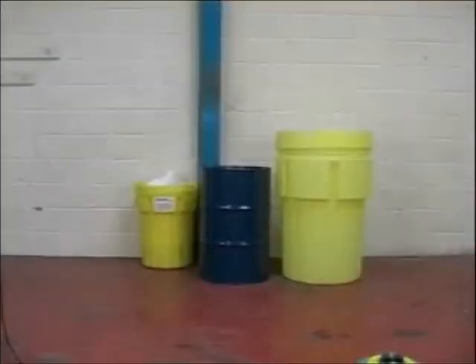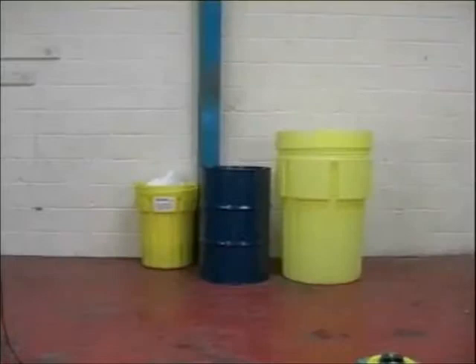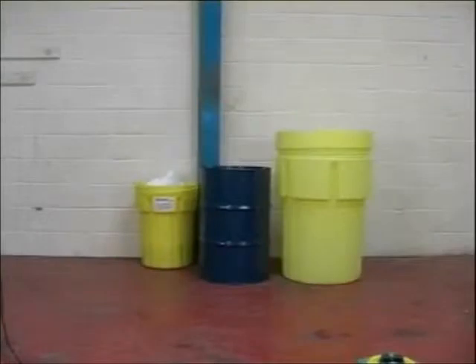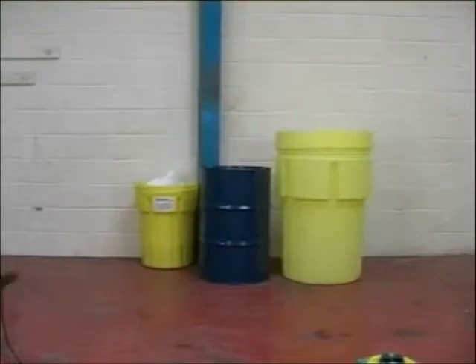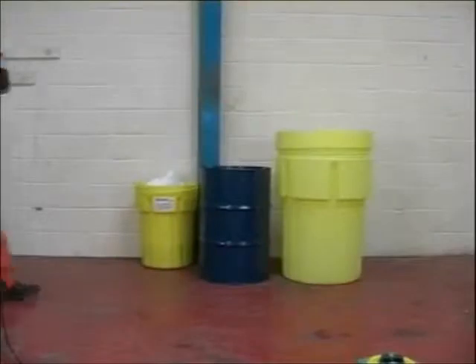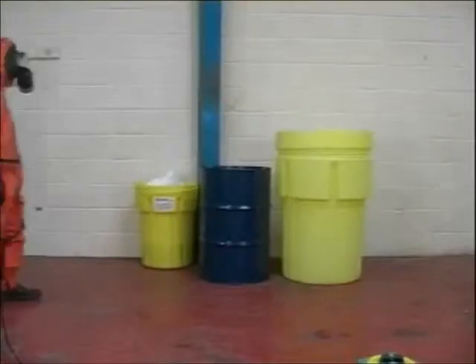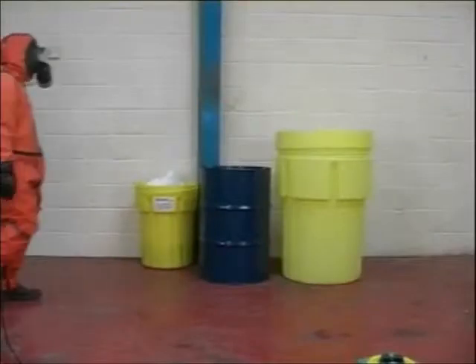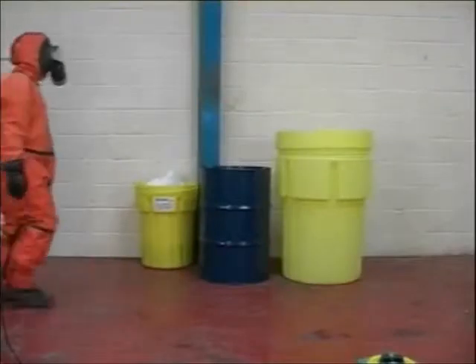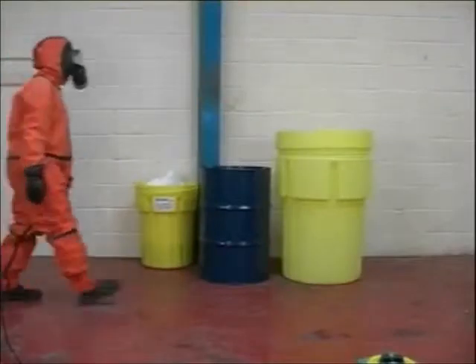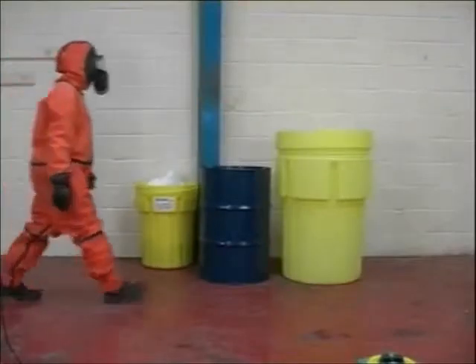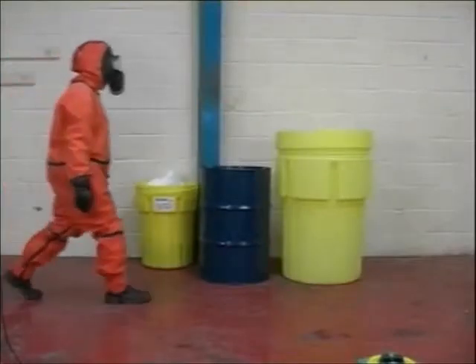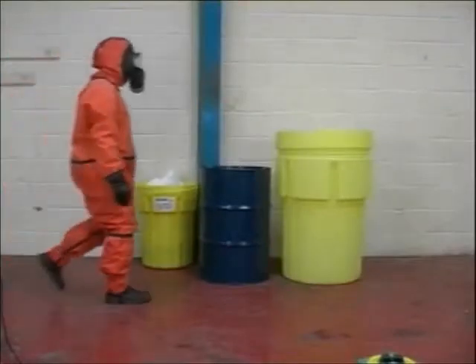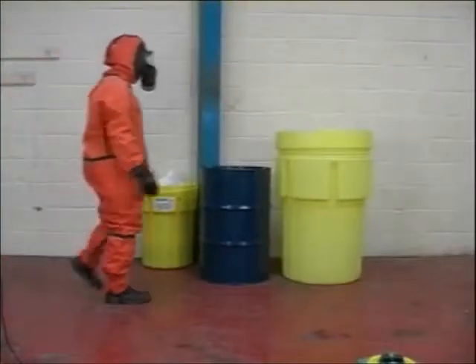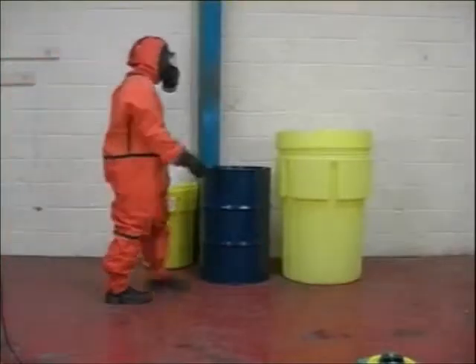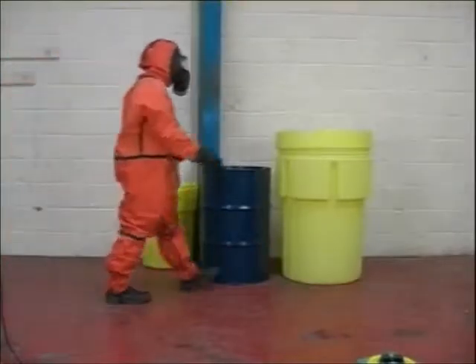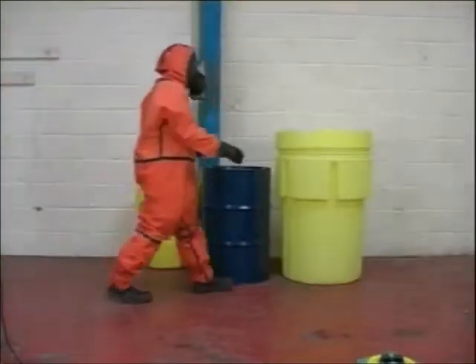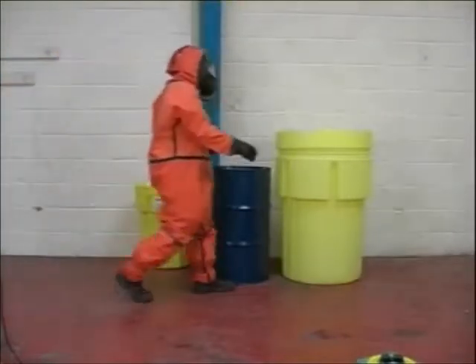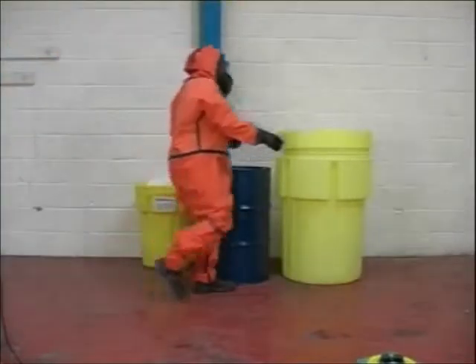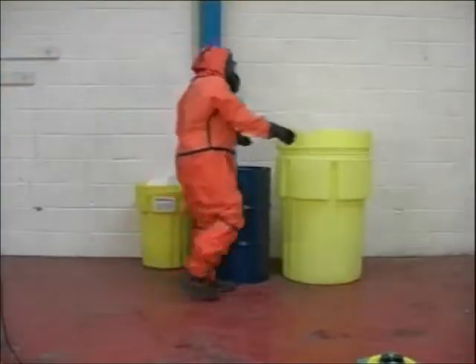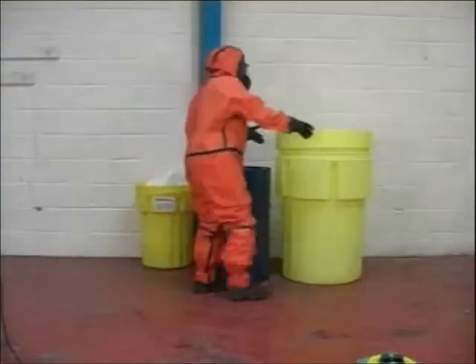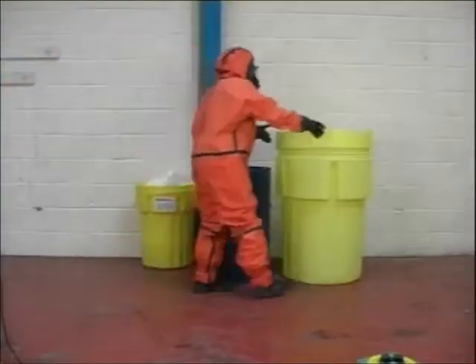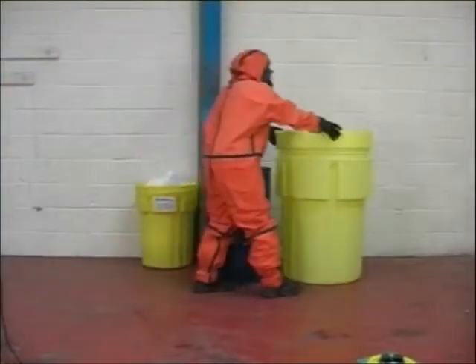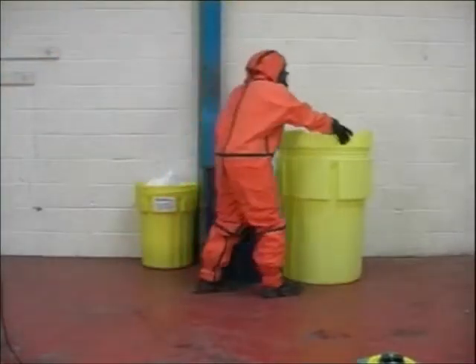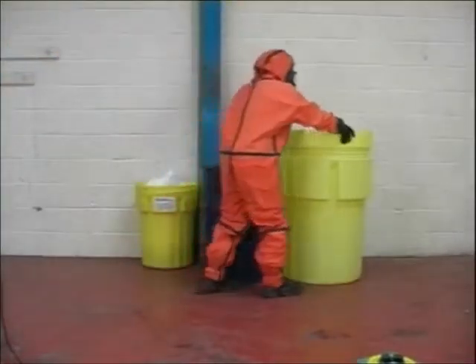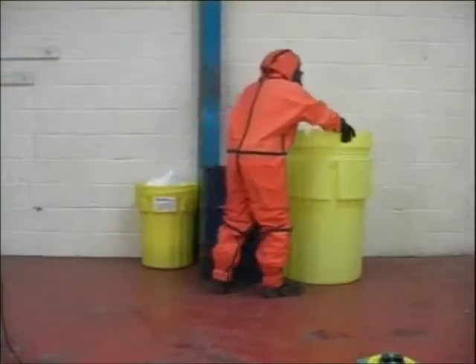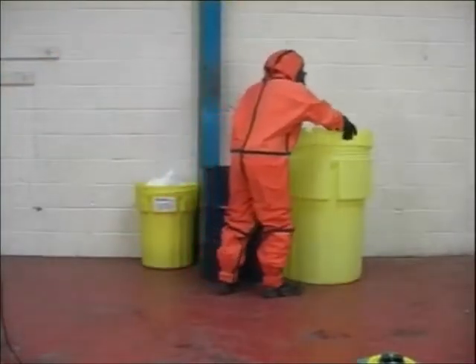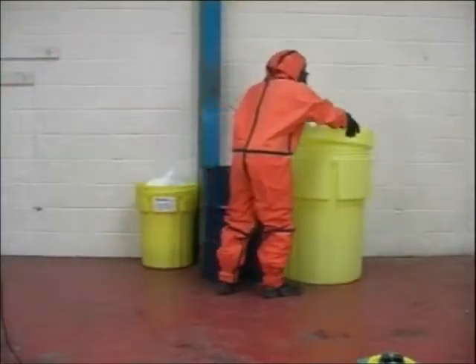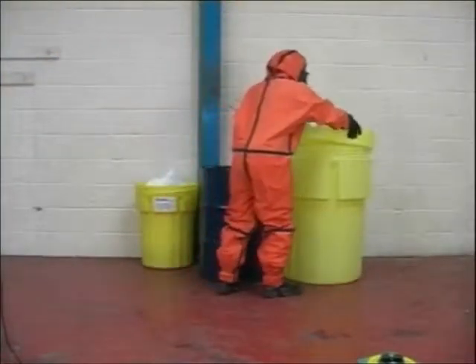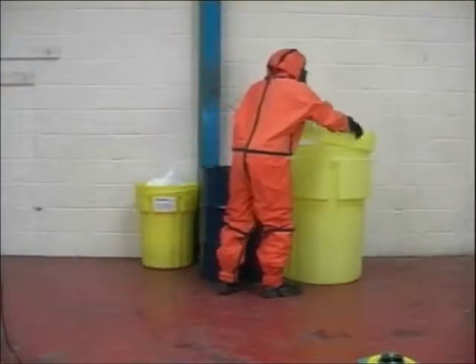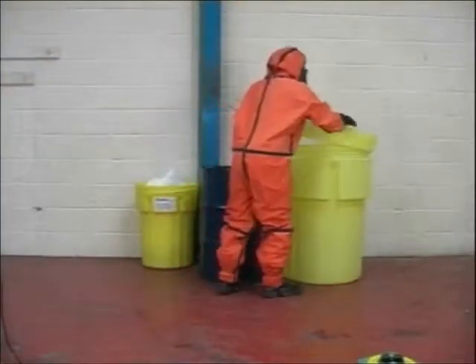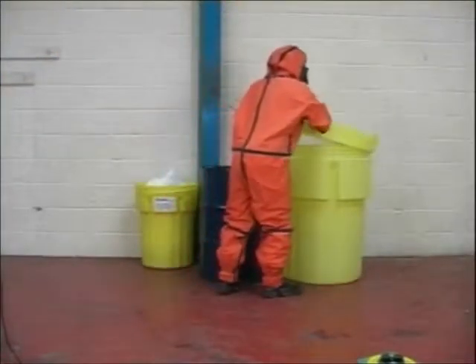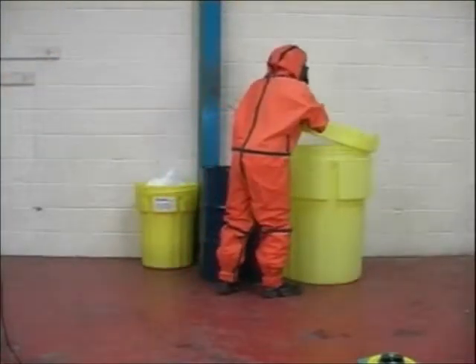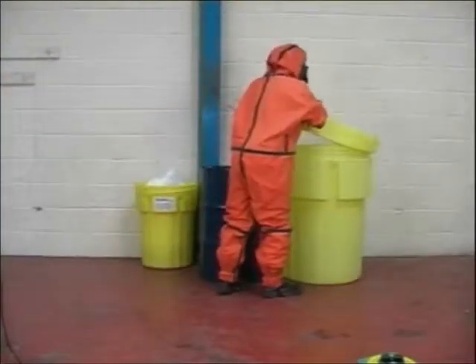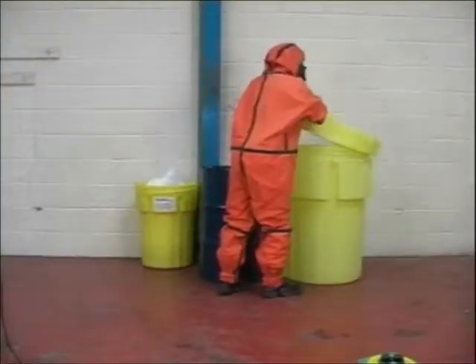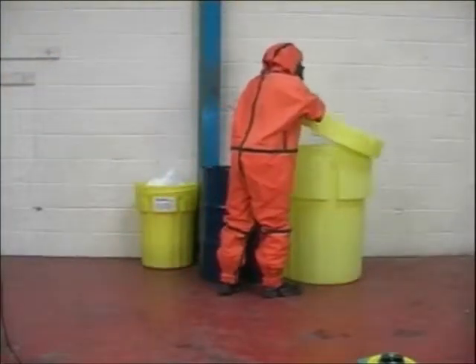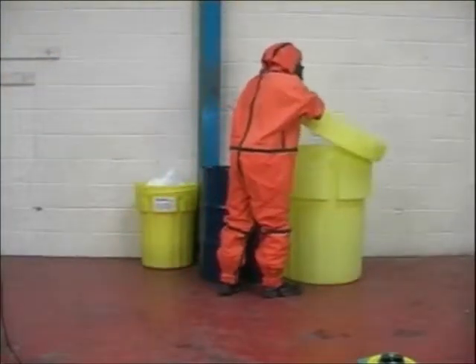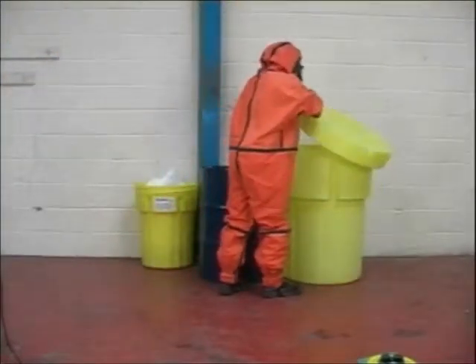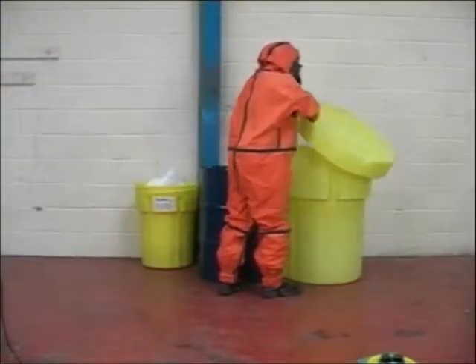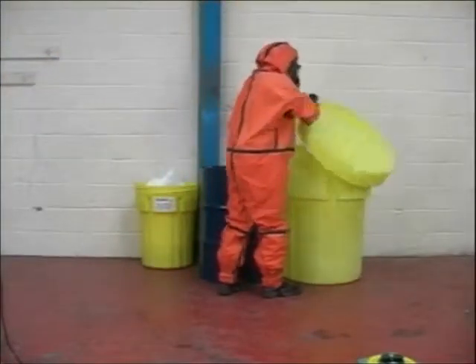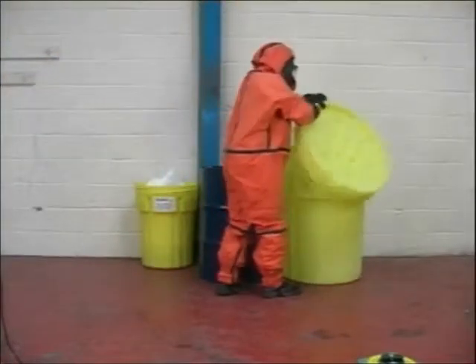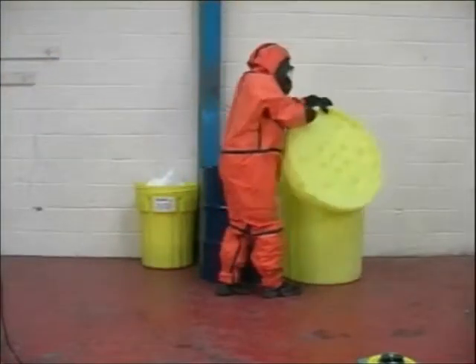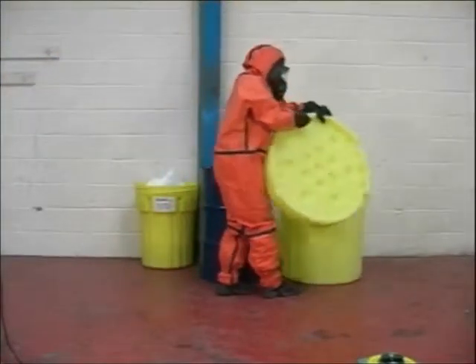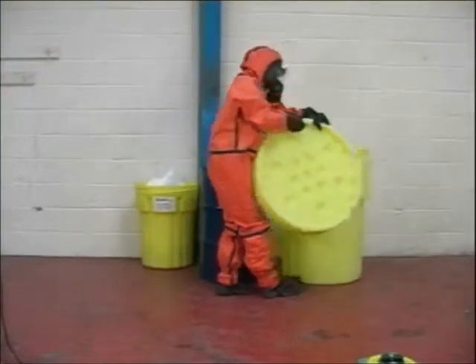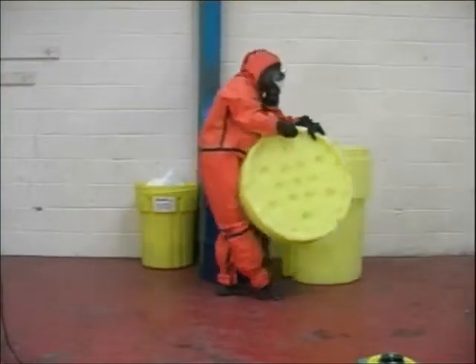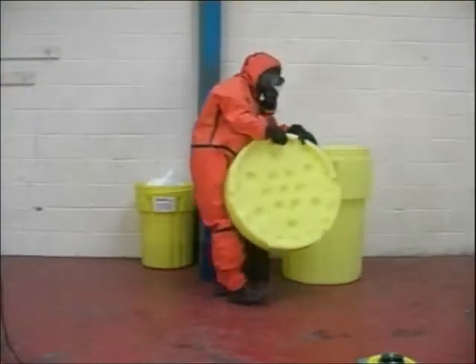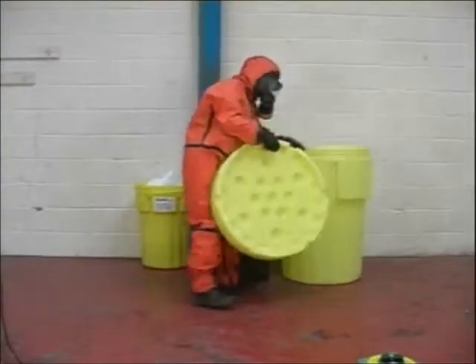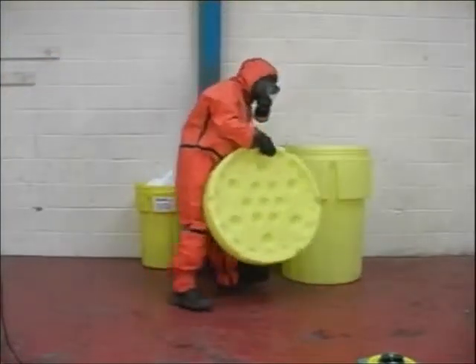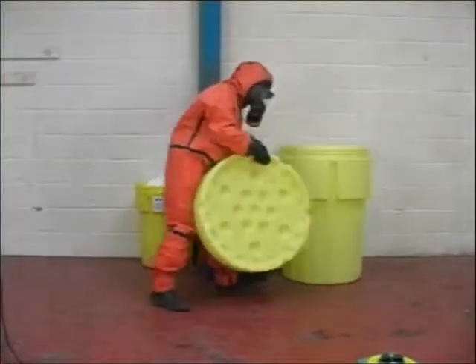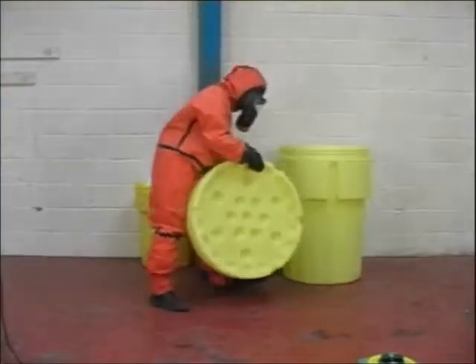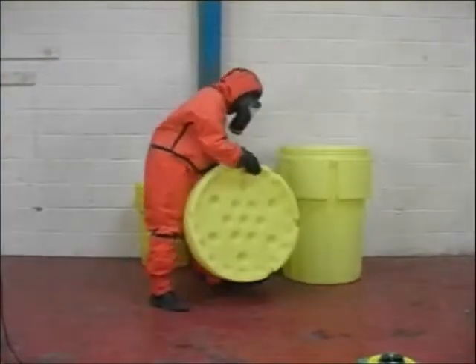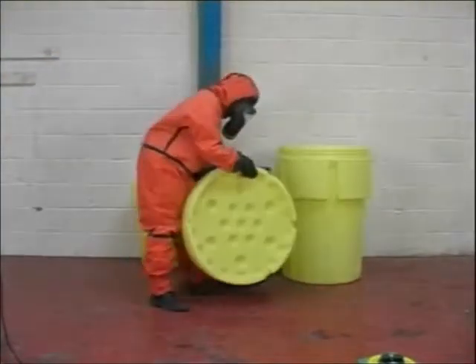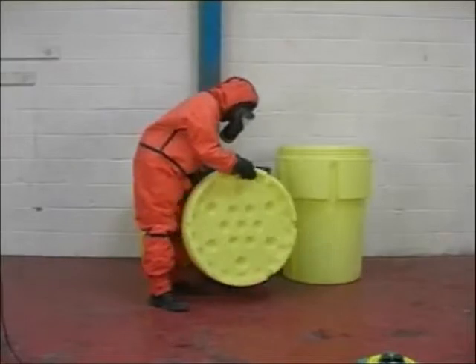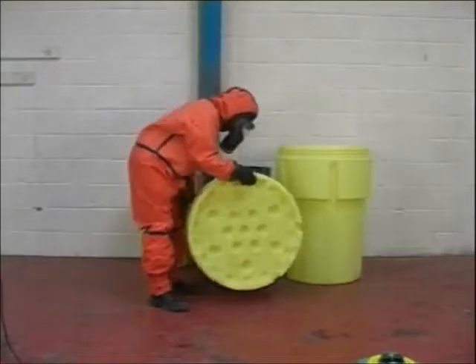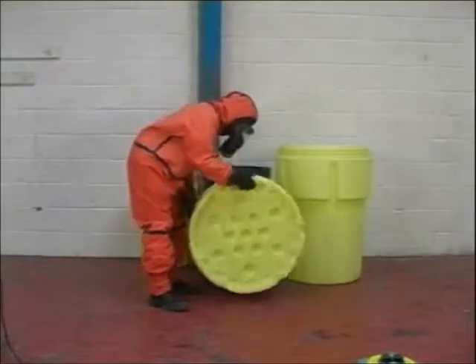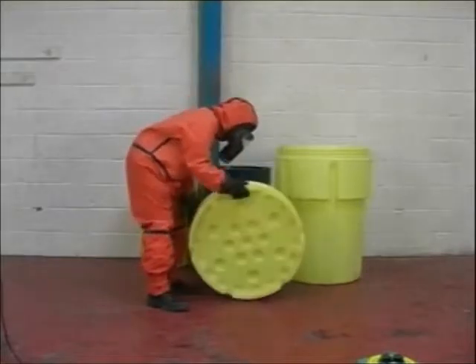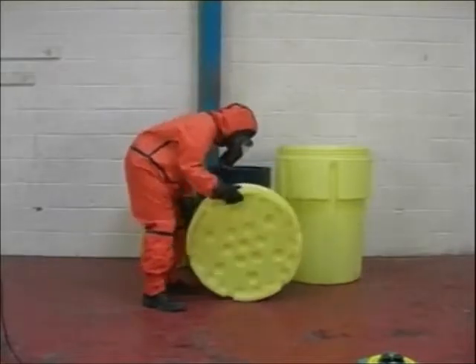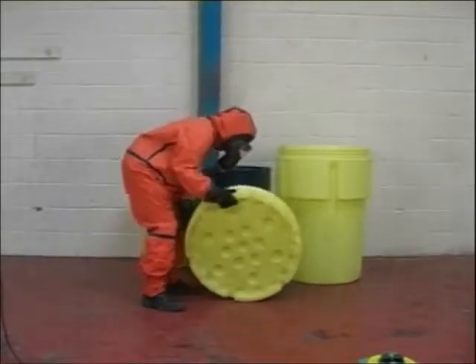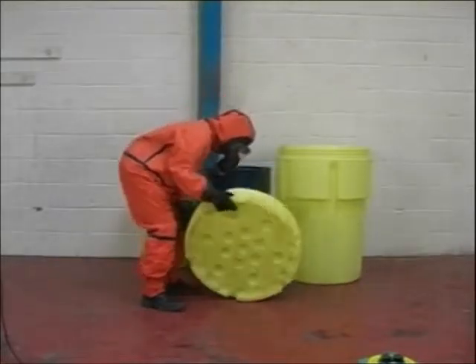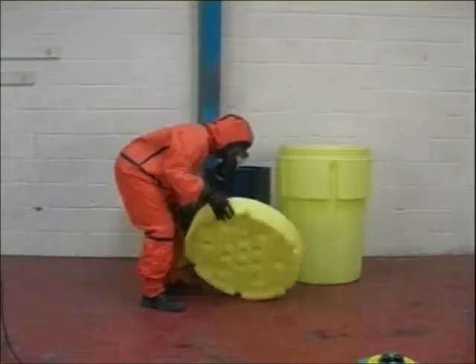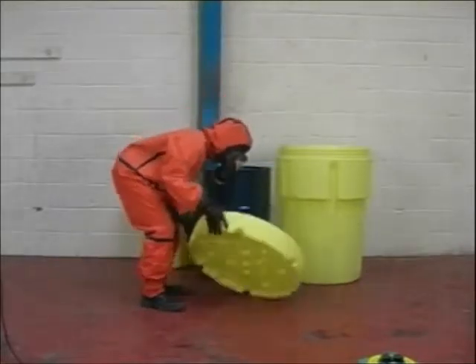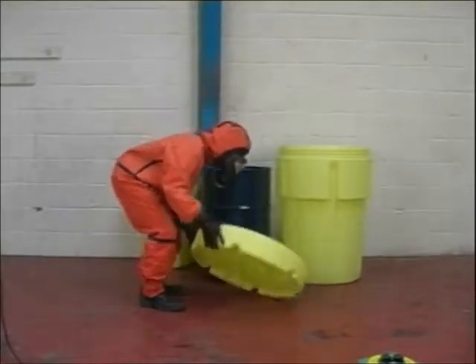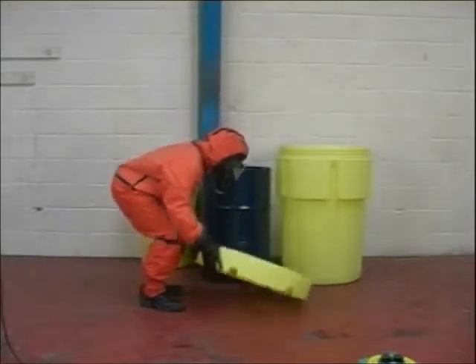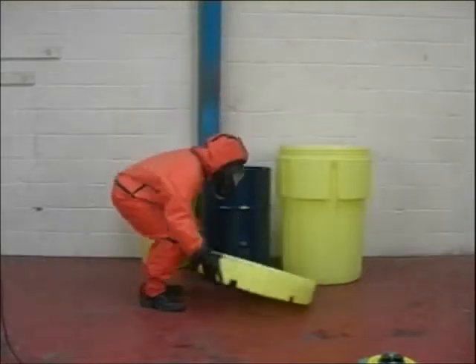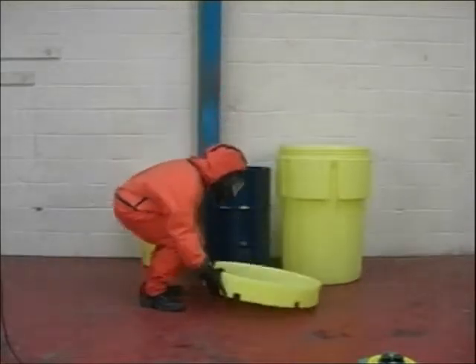There are eight different sized units in the Poly Overpack range. Here is the Overpack 110 demonstration using the inversion technique.